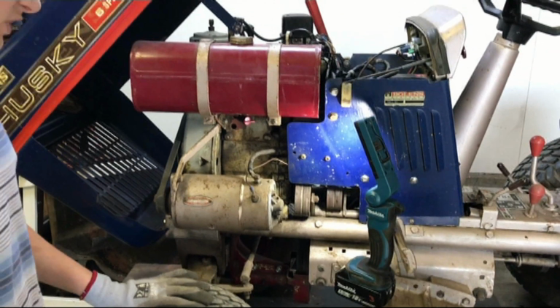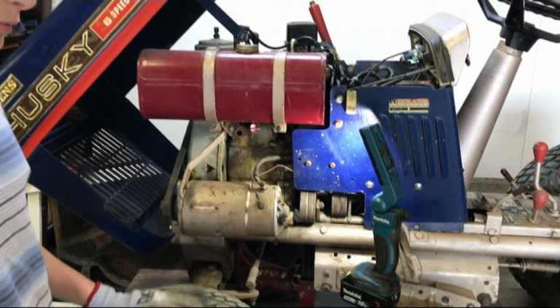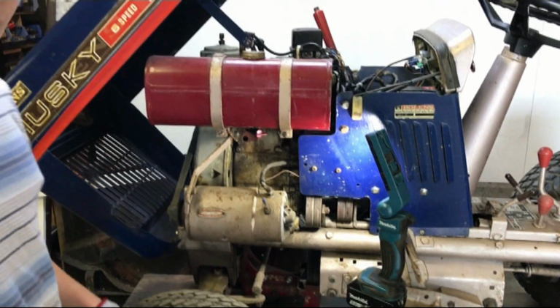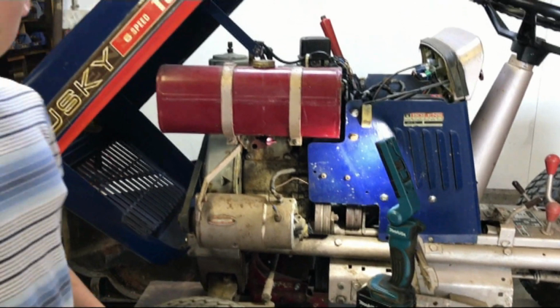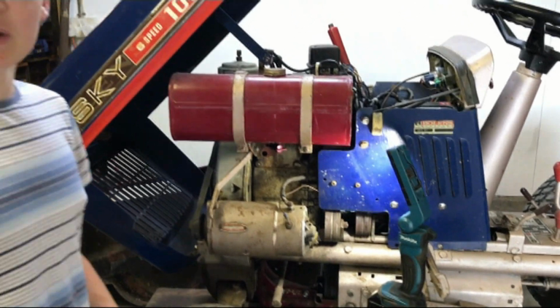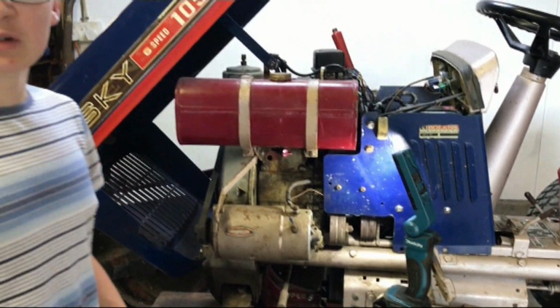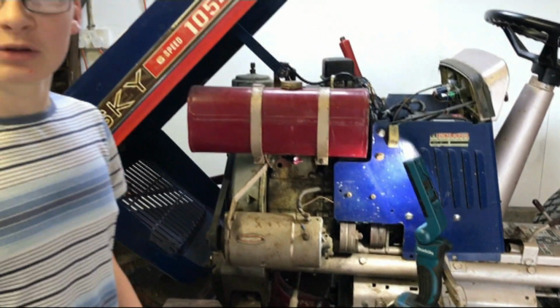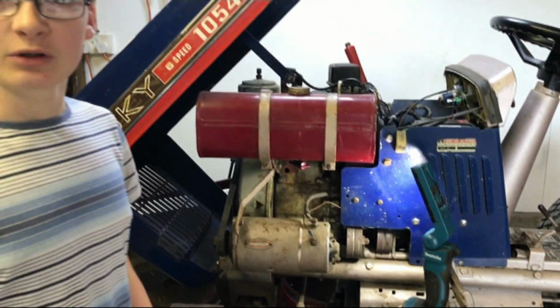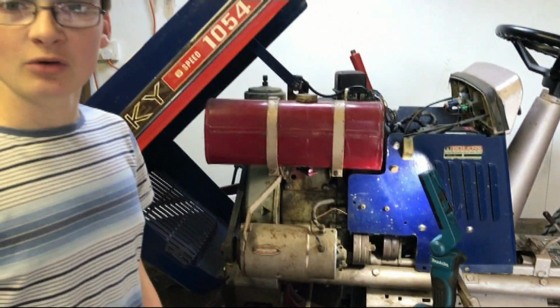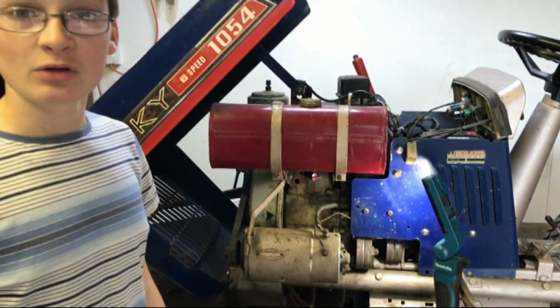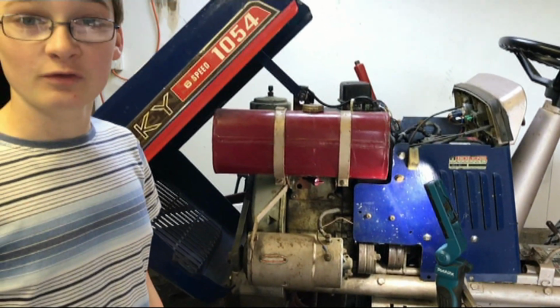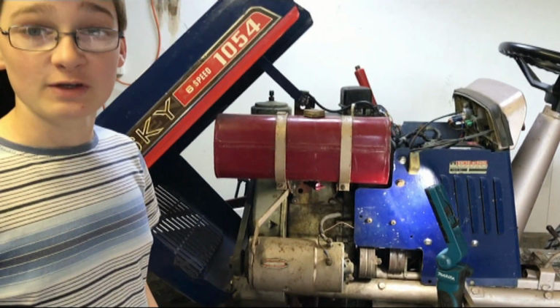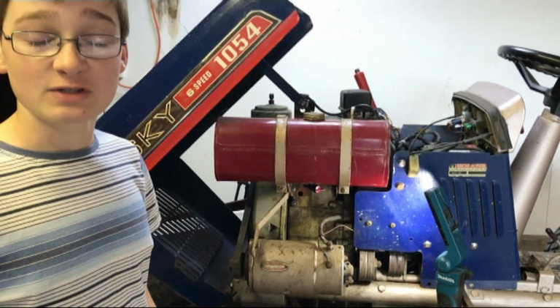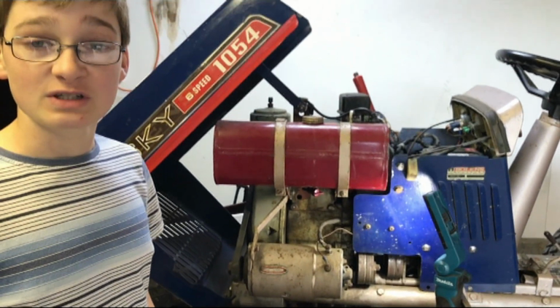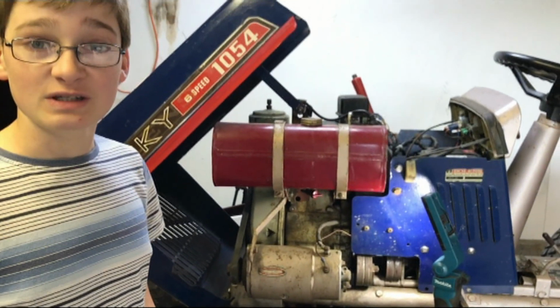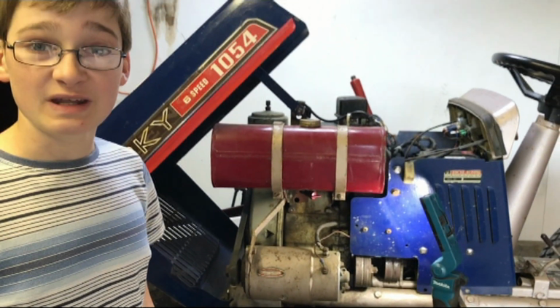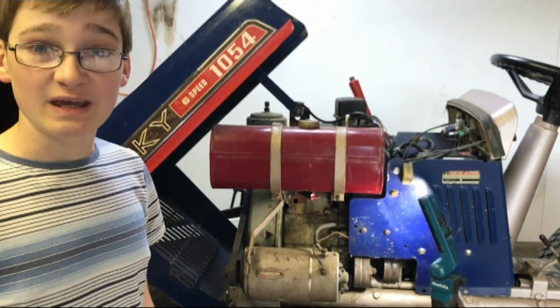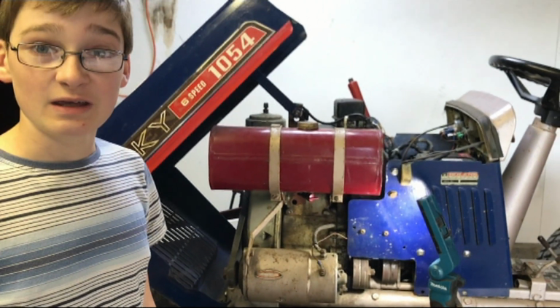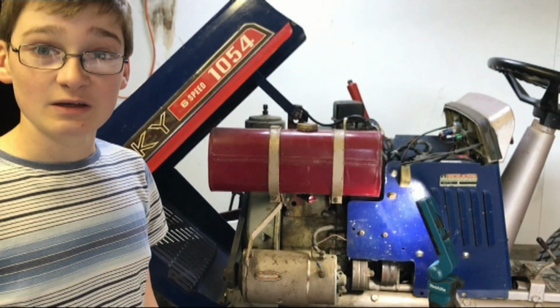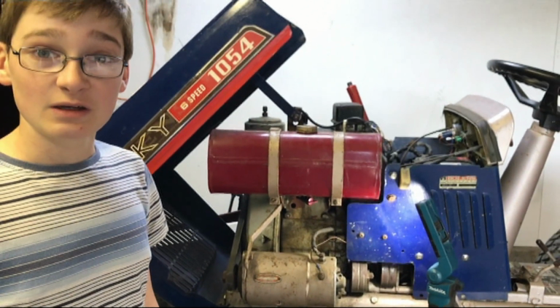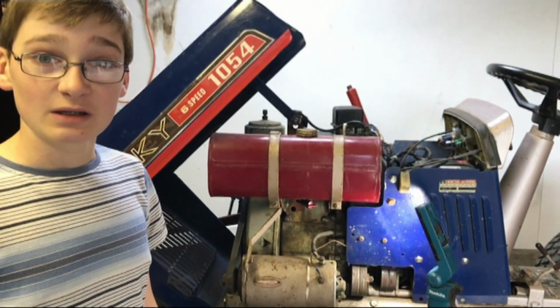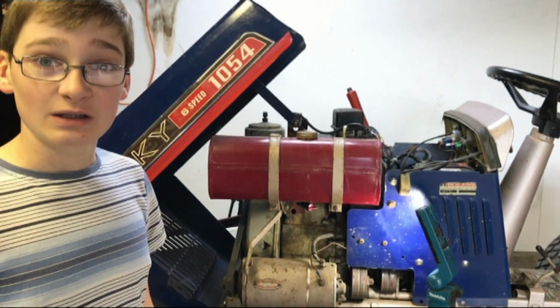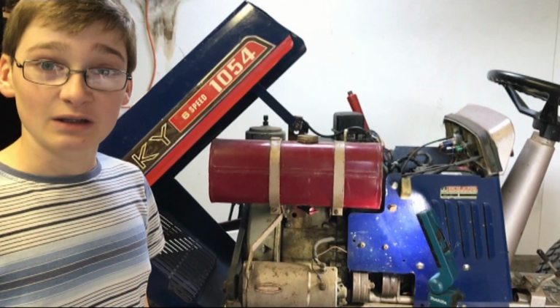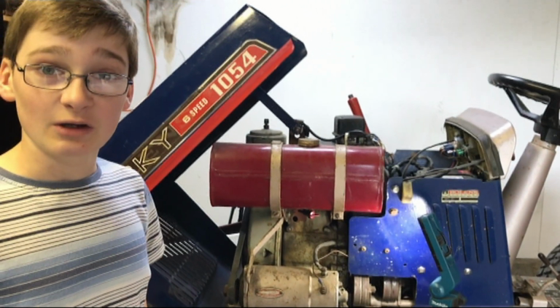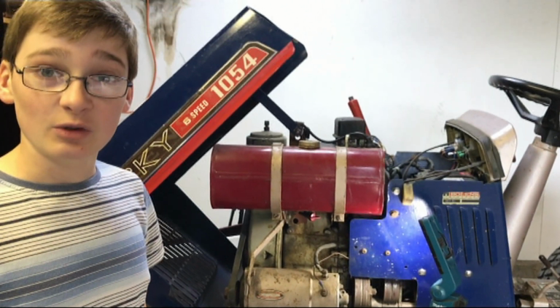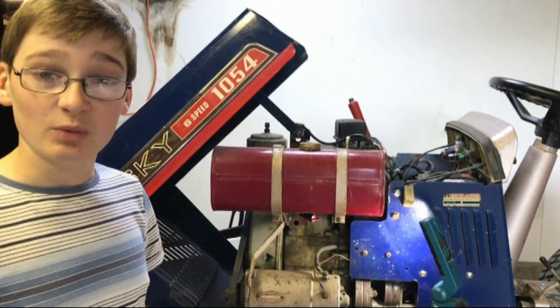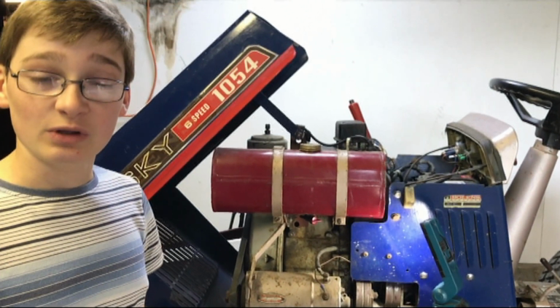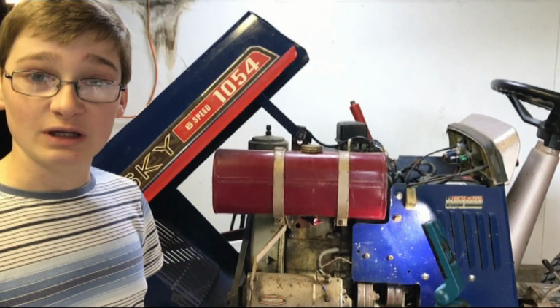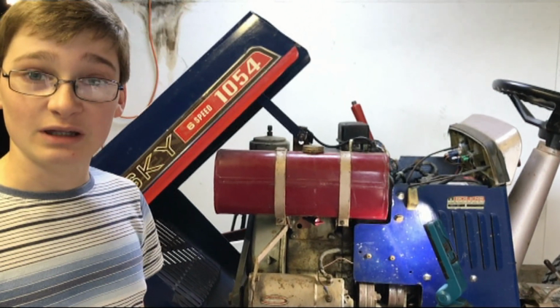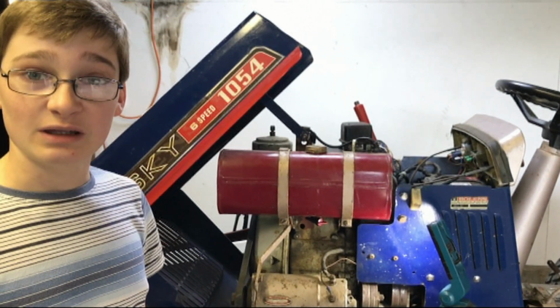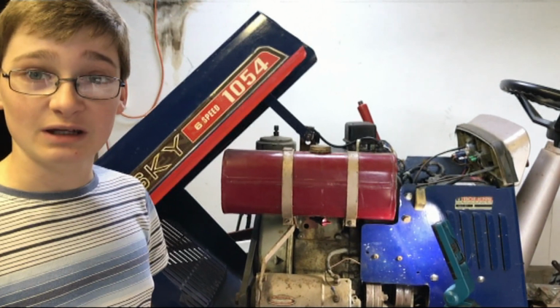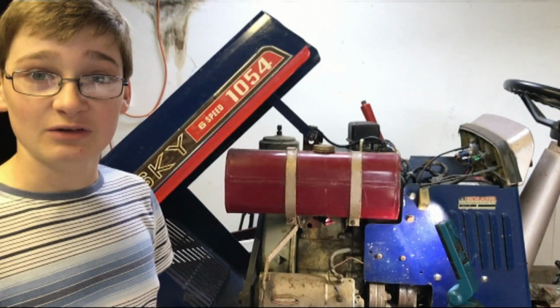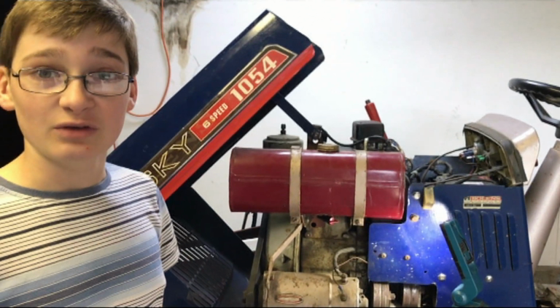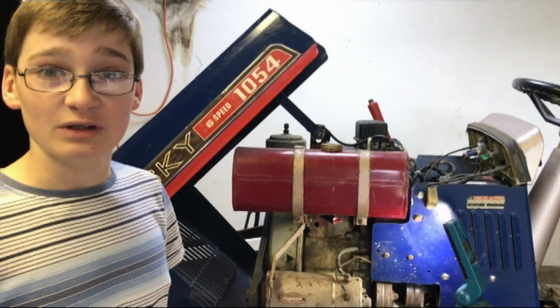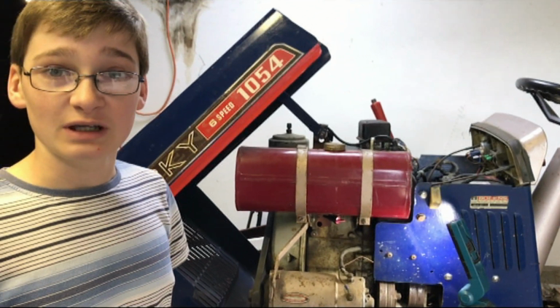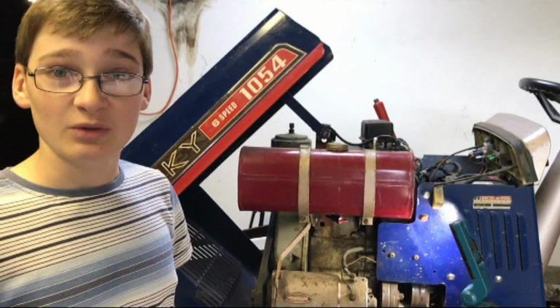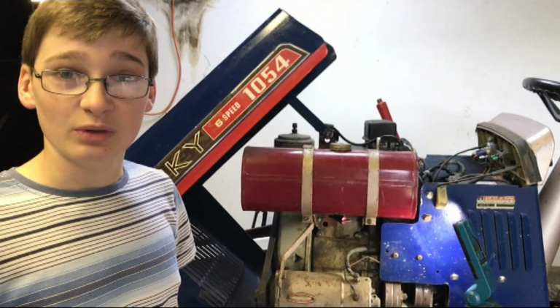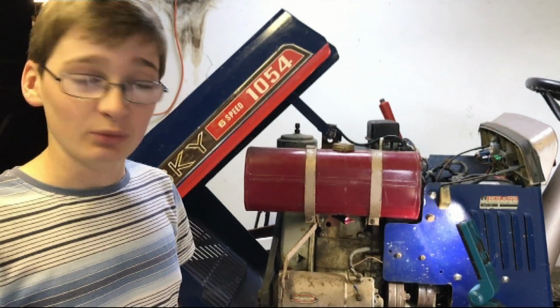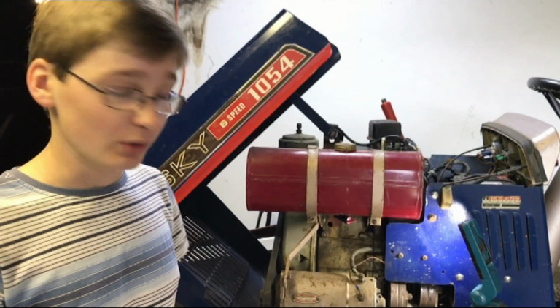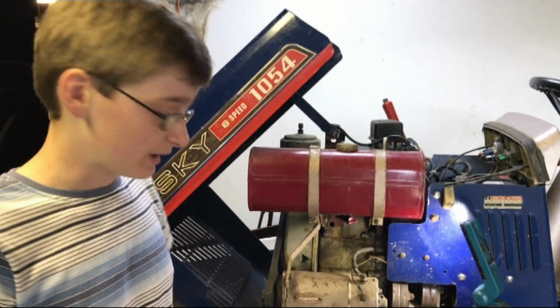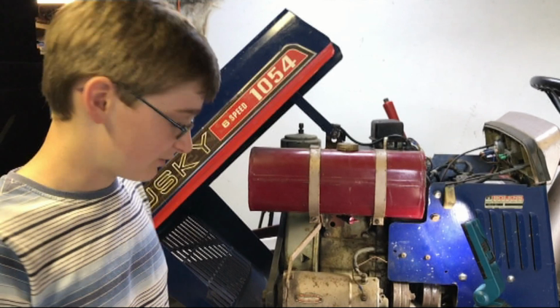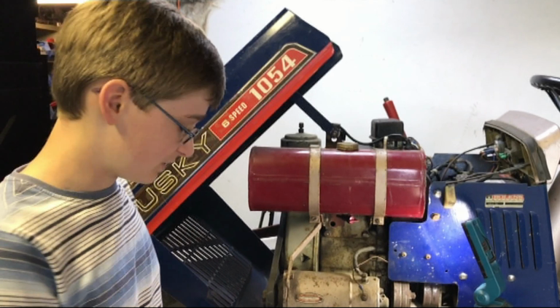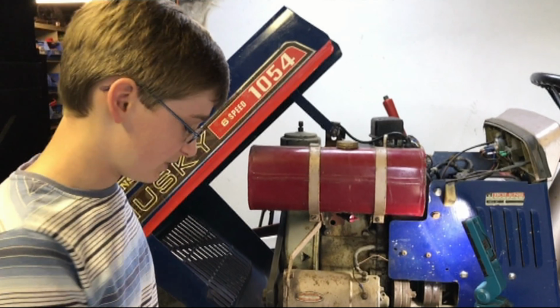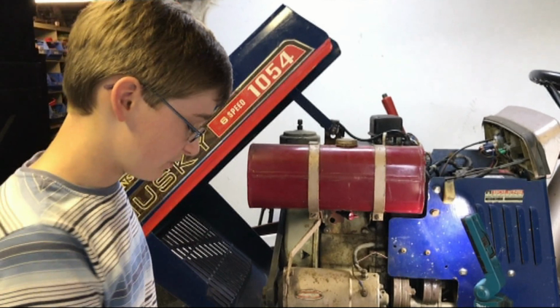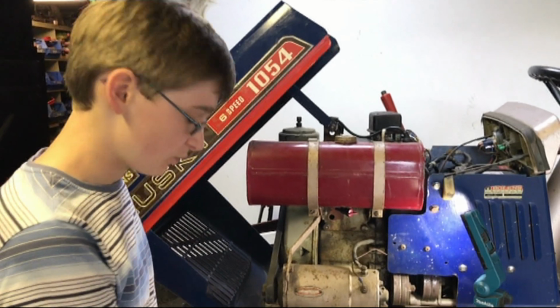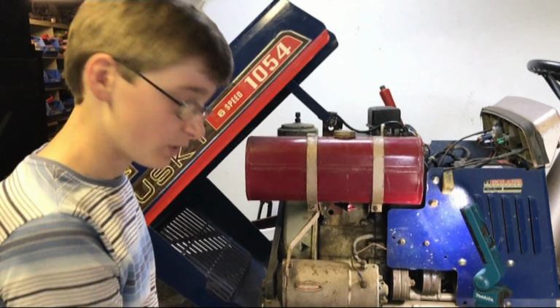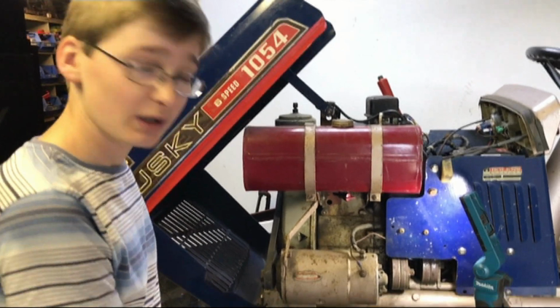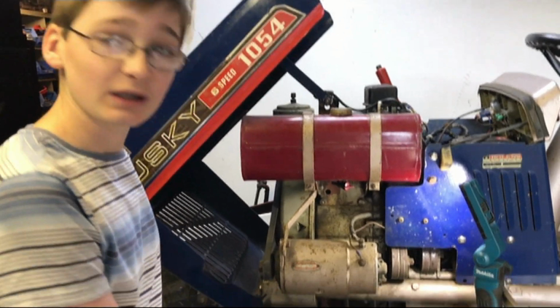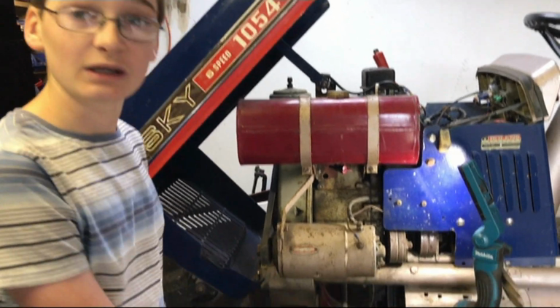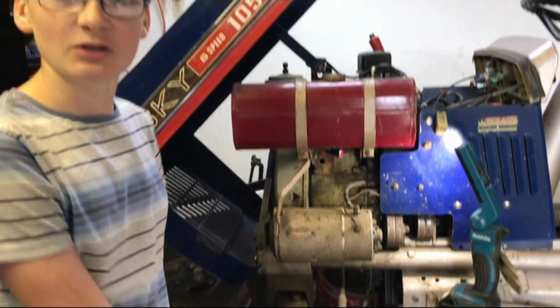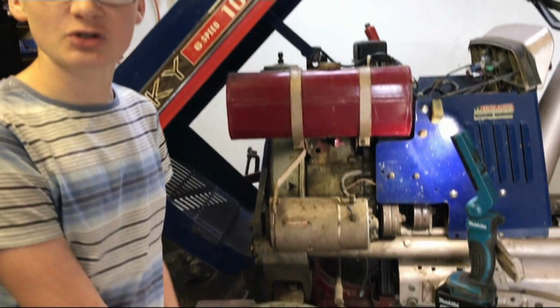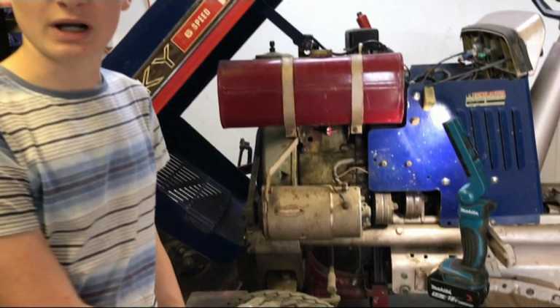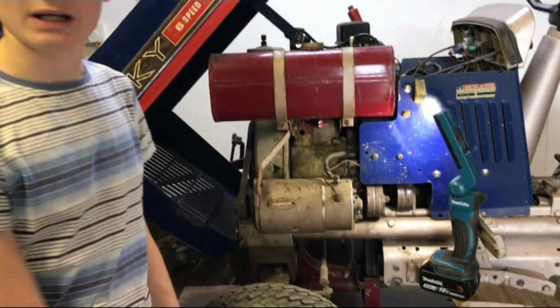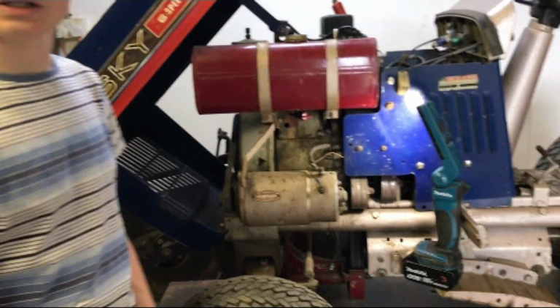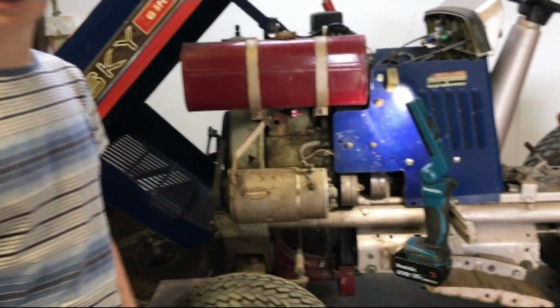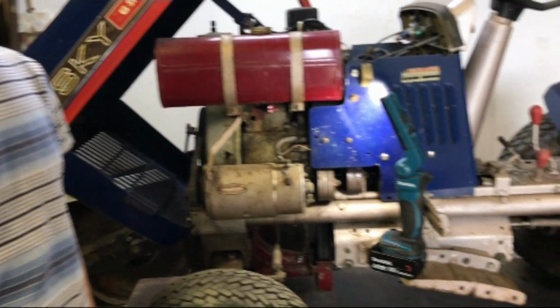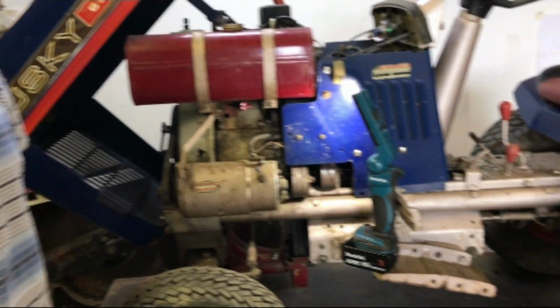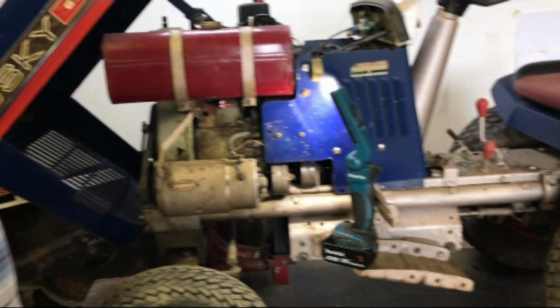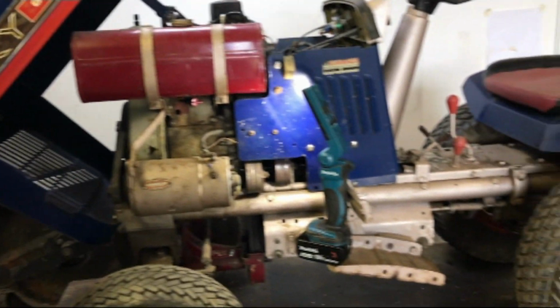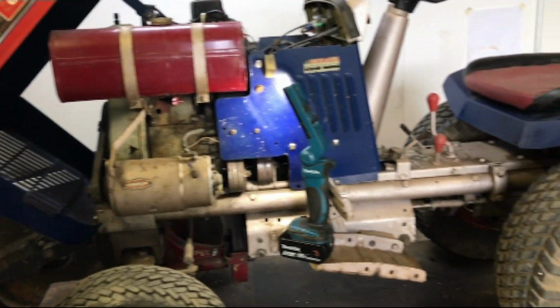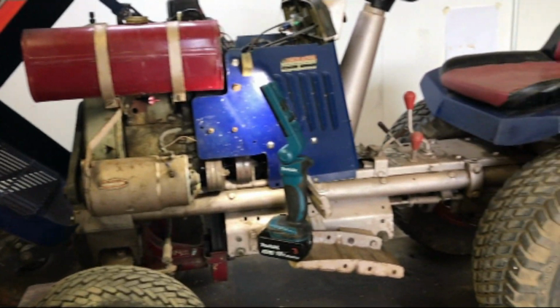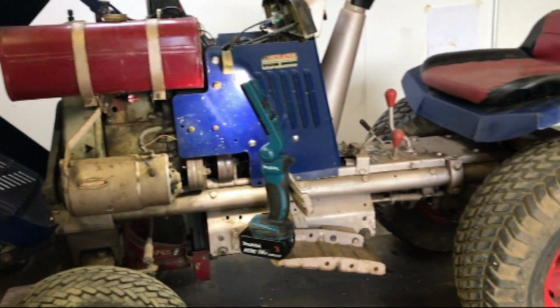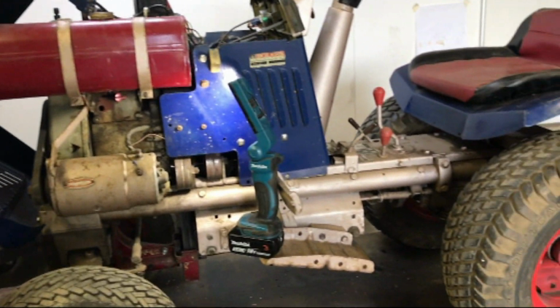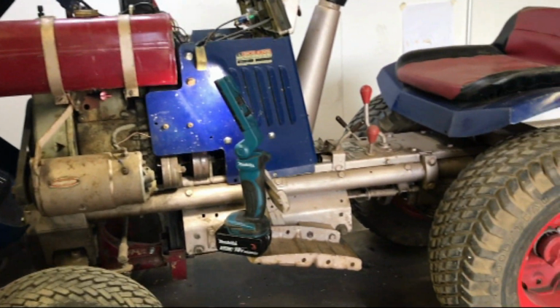We'll be doing all of those today in the hope that at the end of the day we will have another working tractor to use.